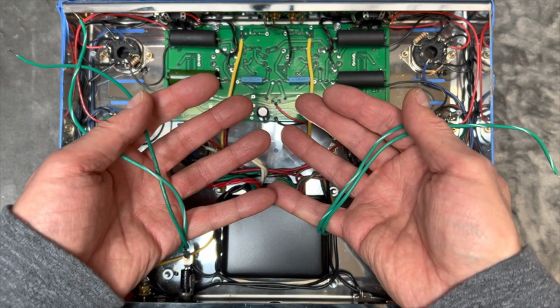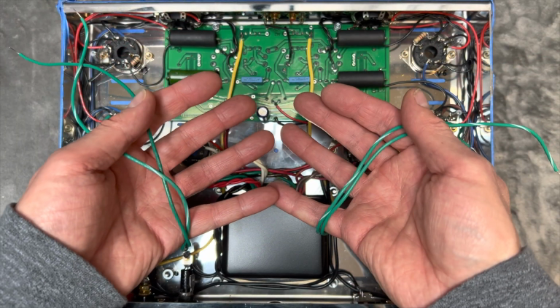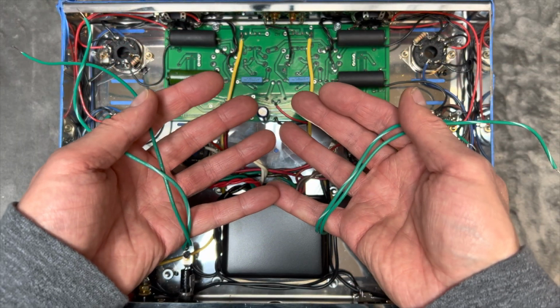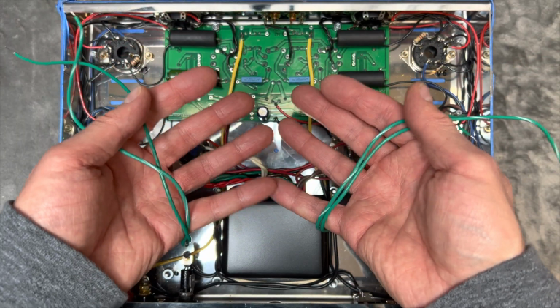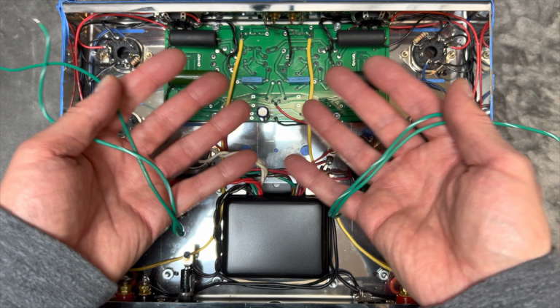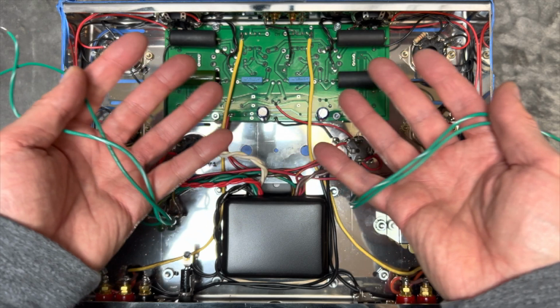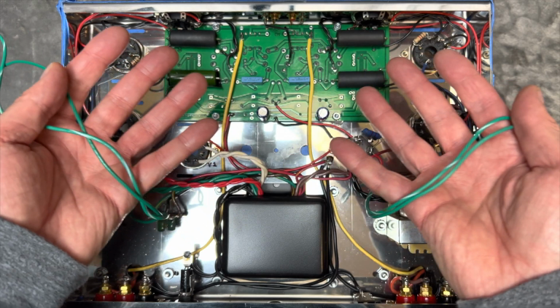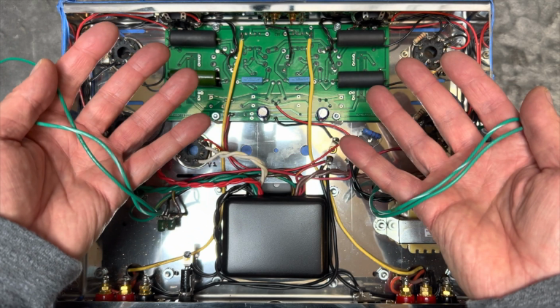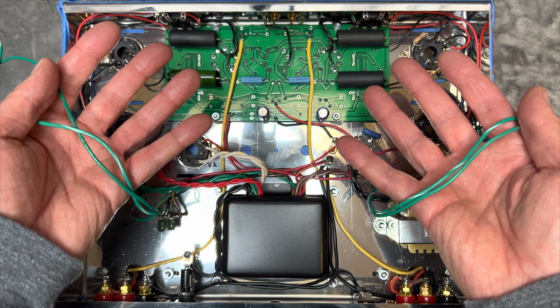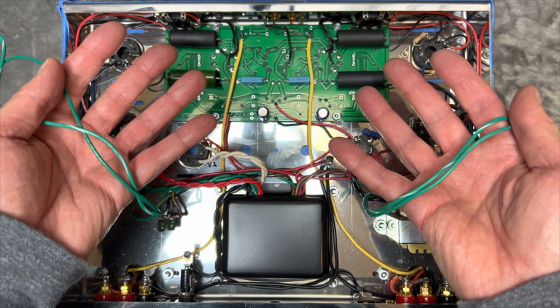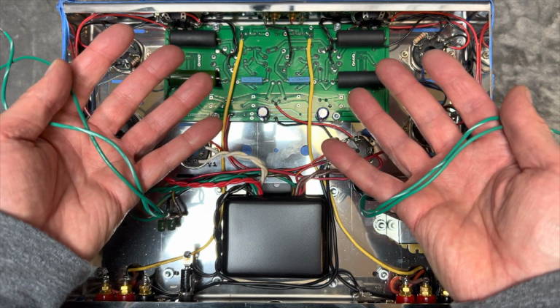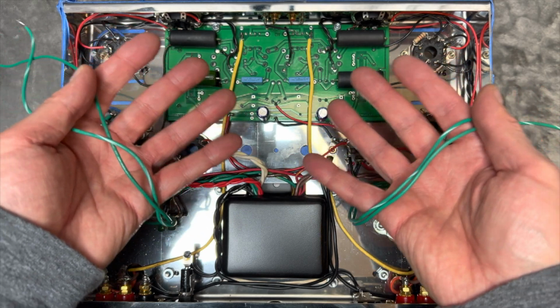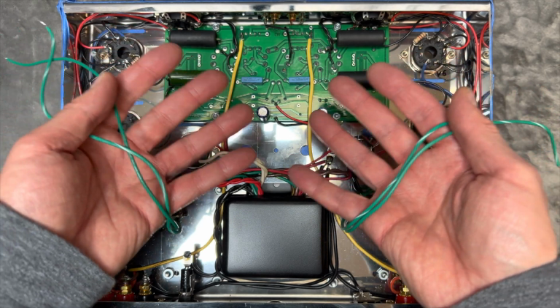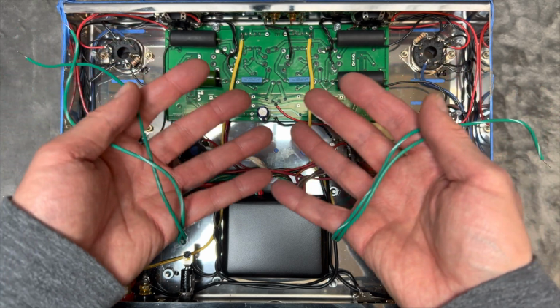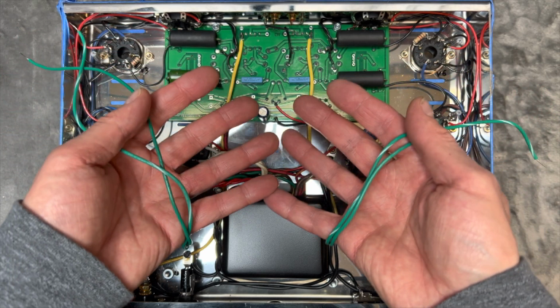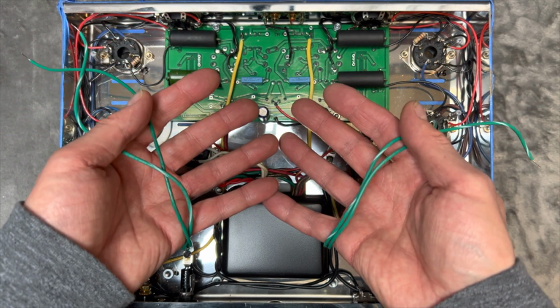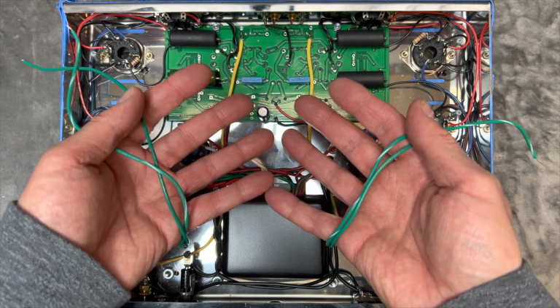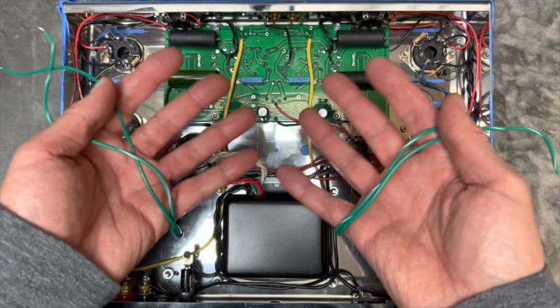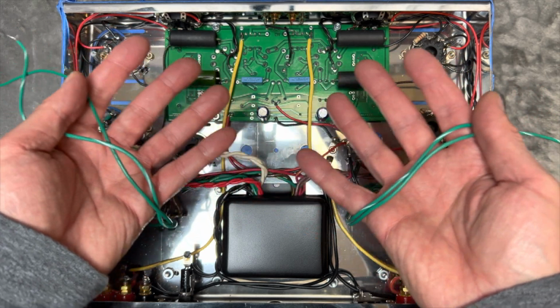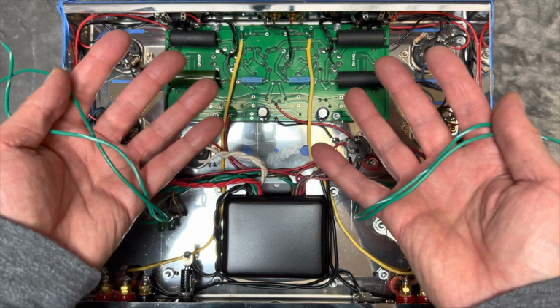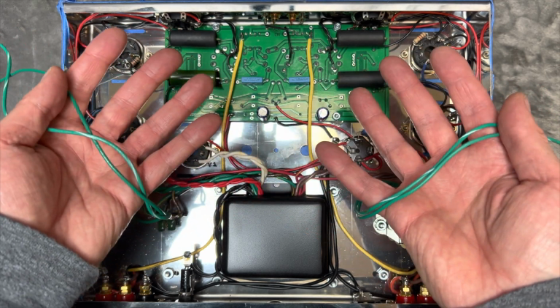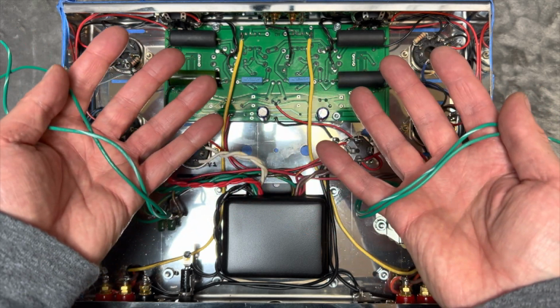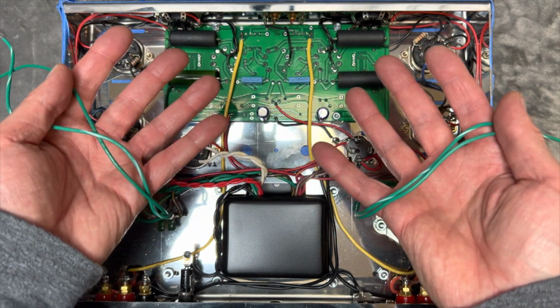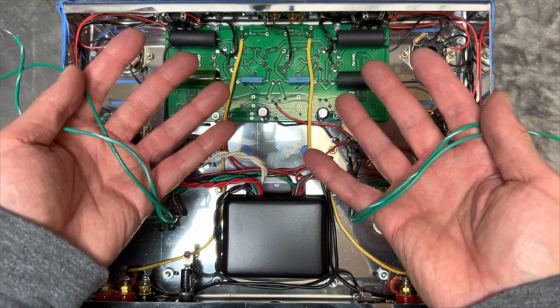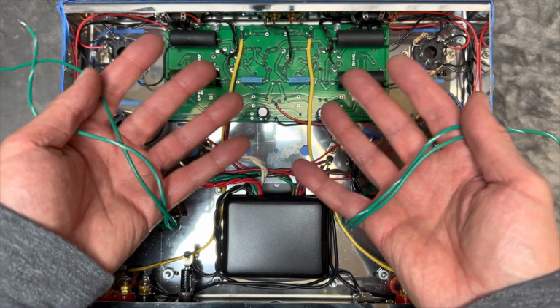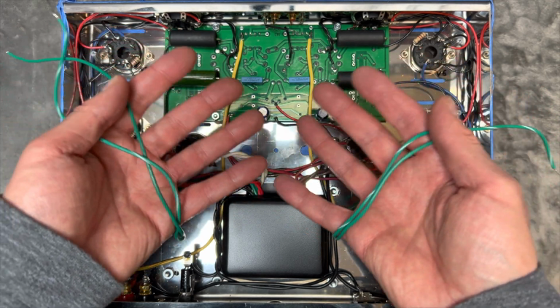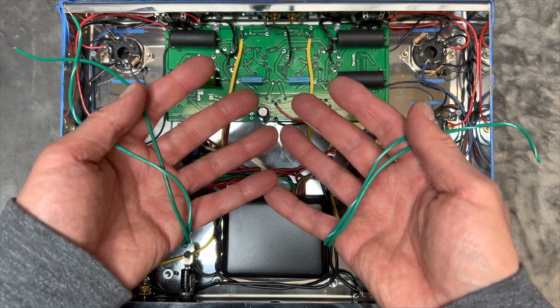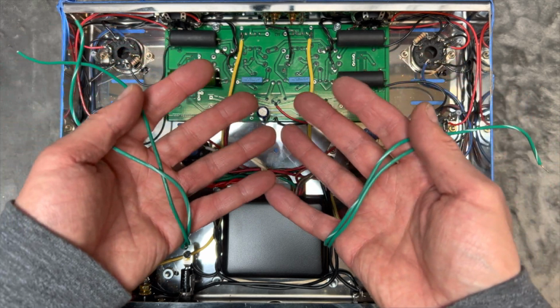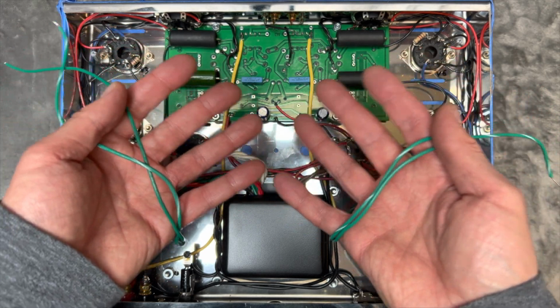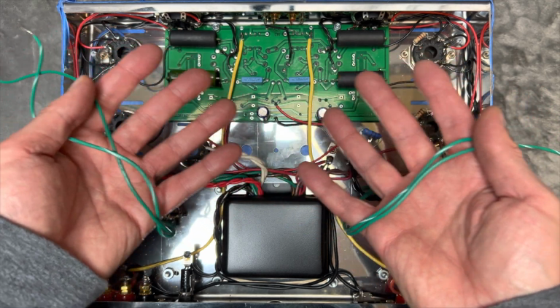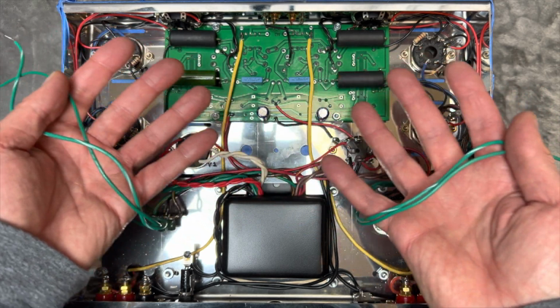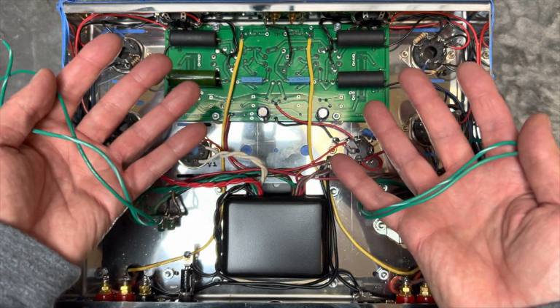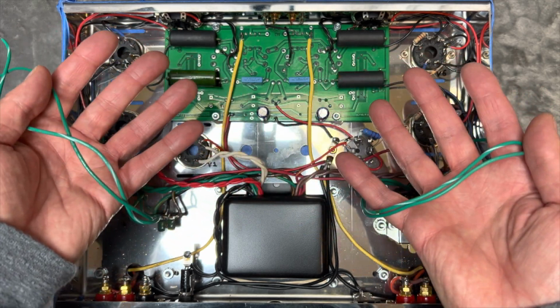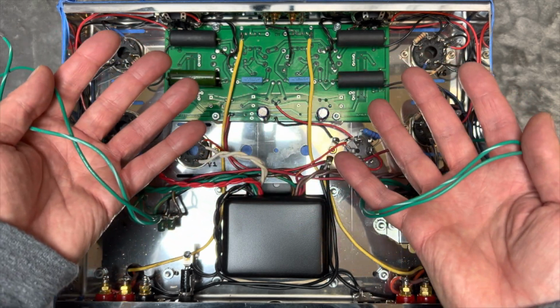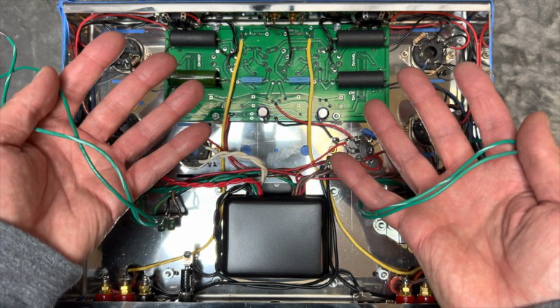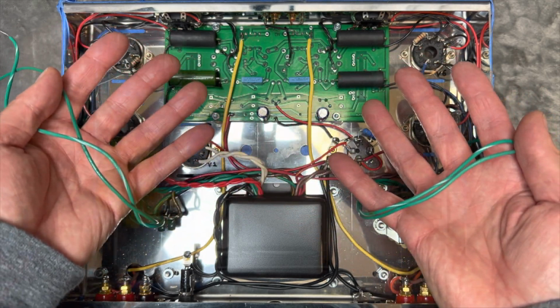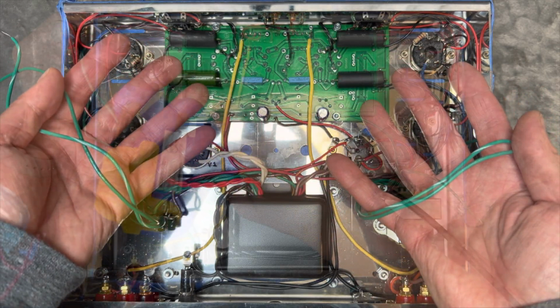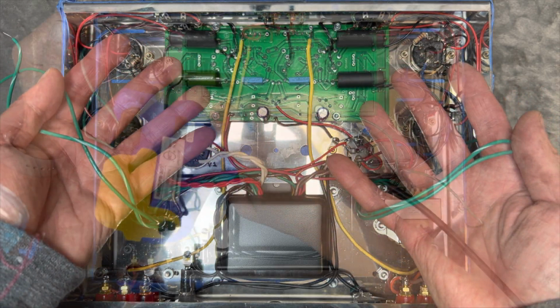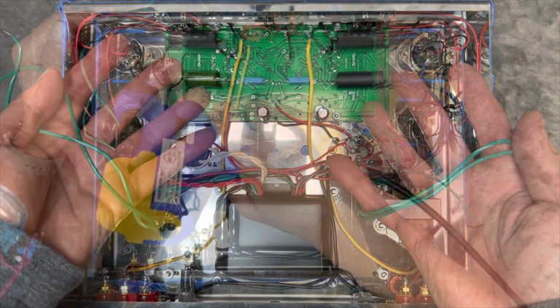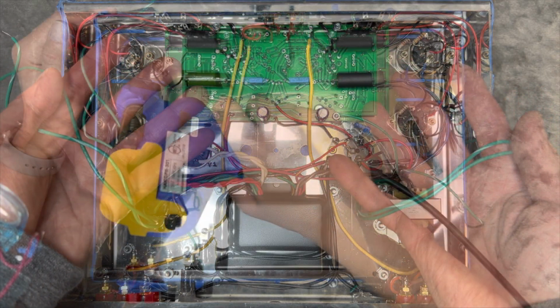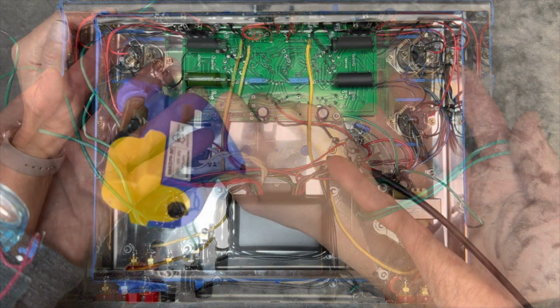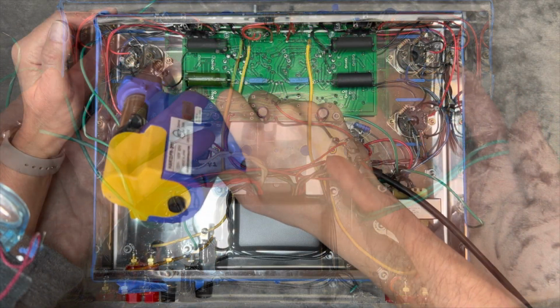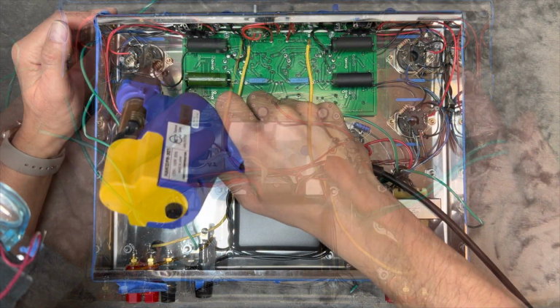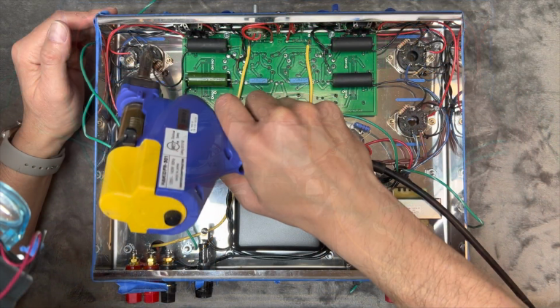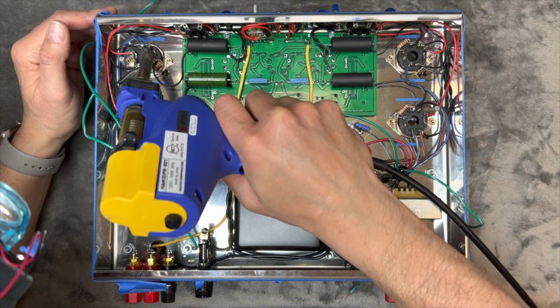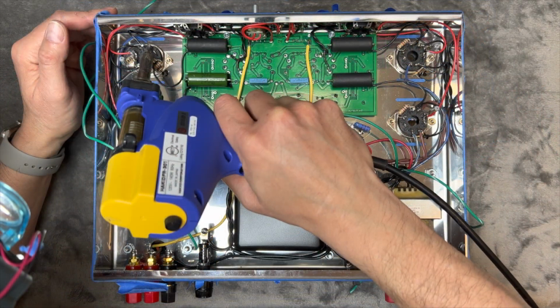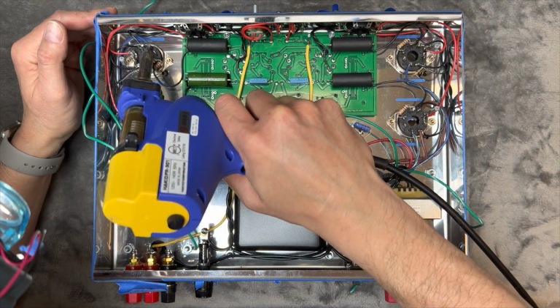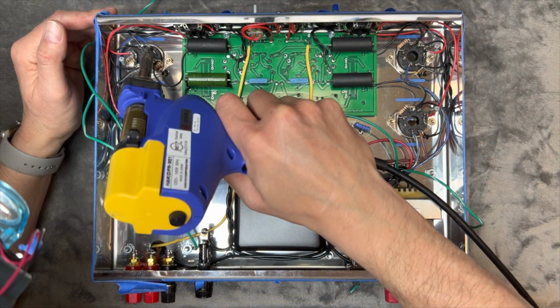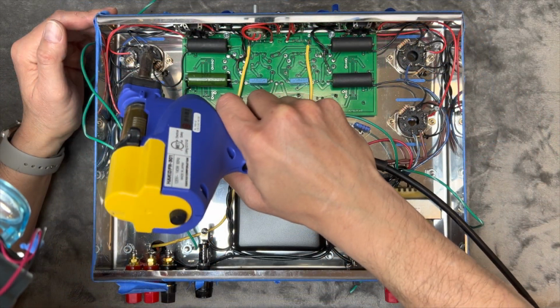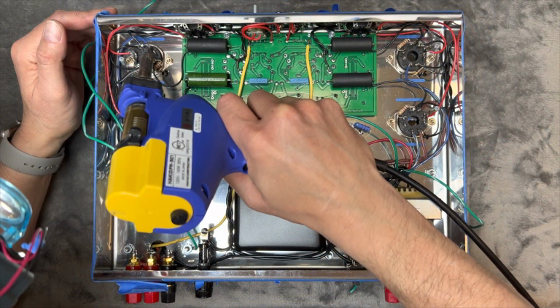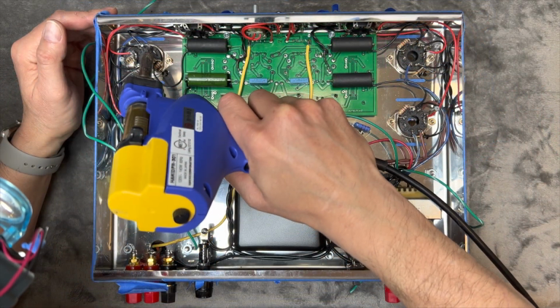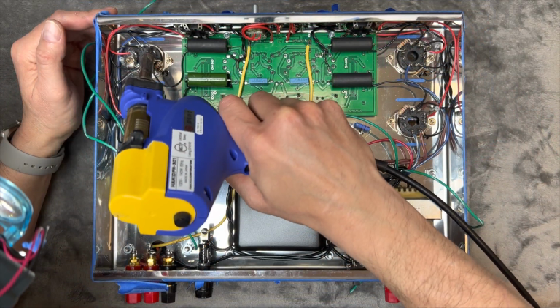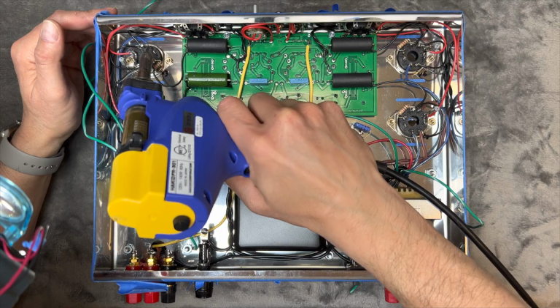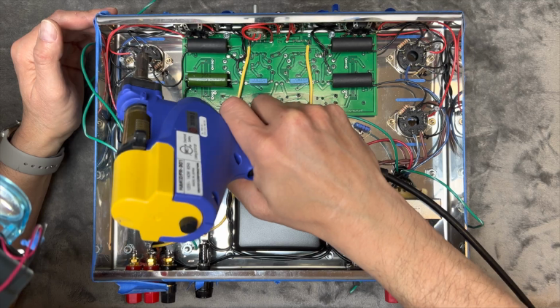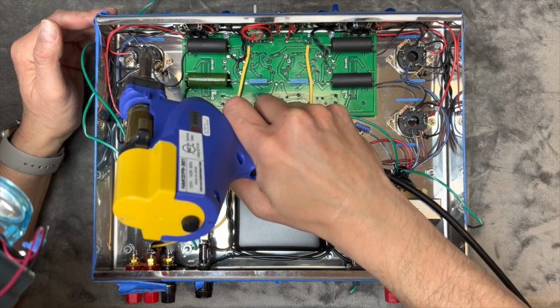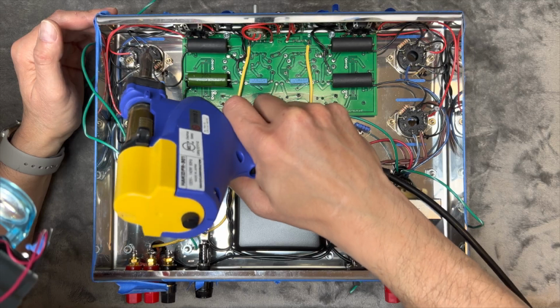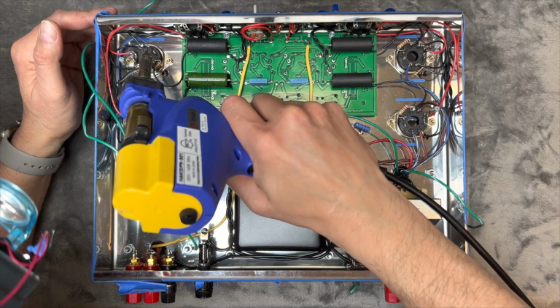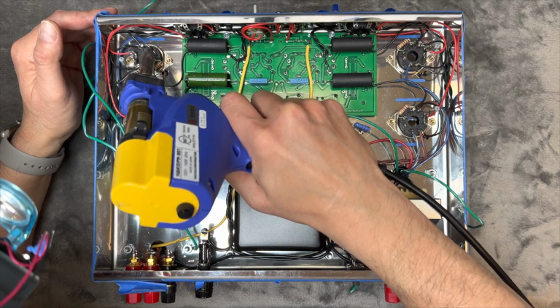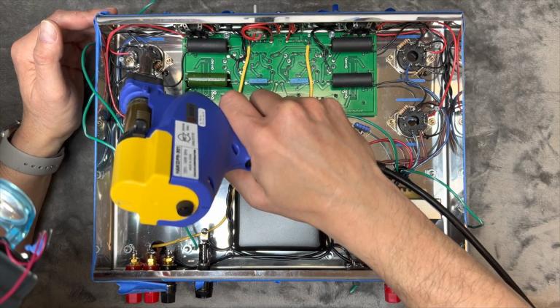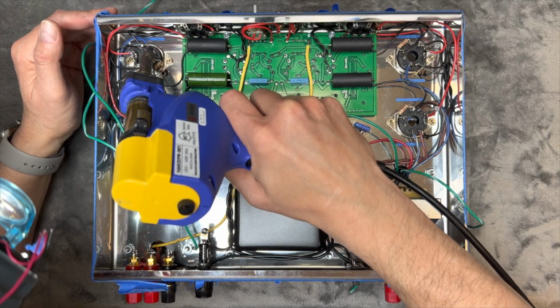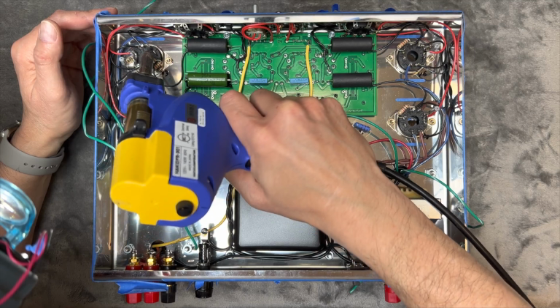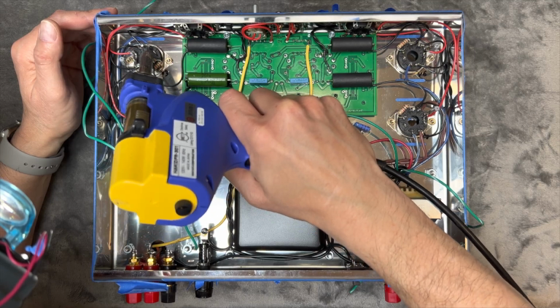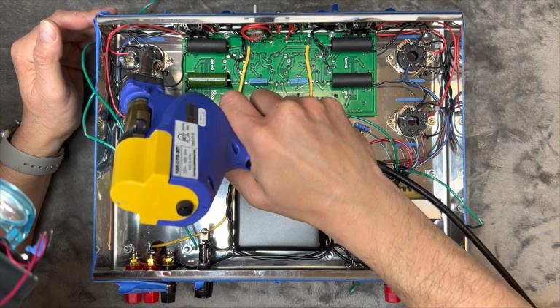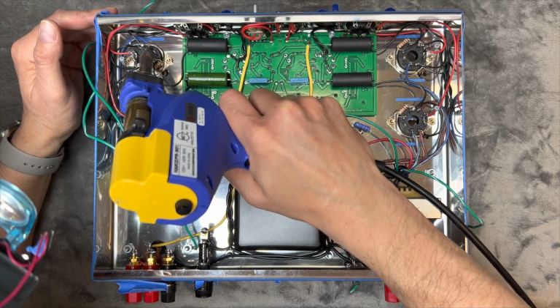Looks like we mixed up the color codes for the output transformer wires. Let's undo the faulty wiring and set things straight.